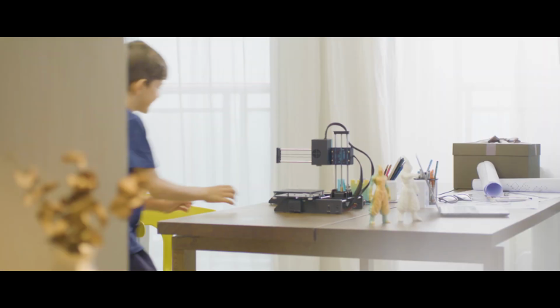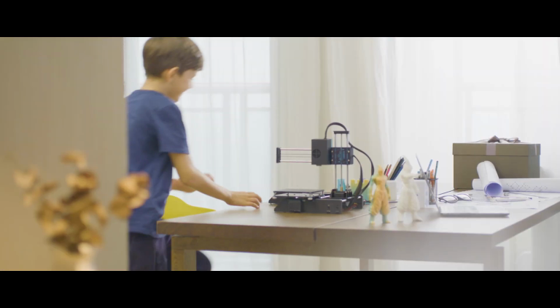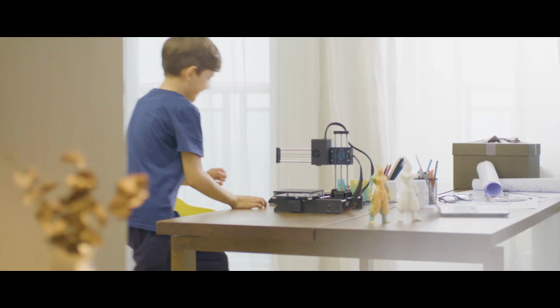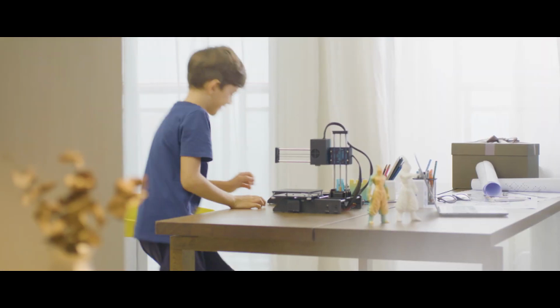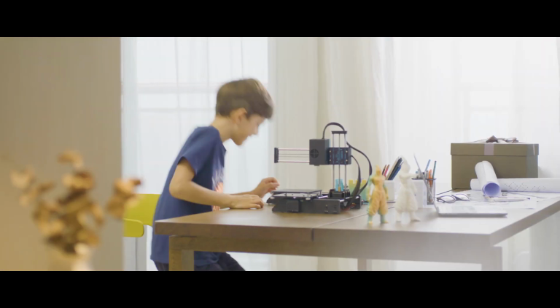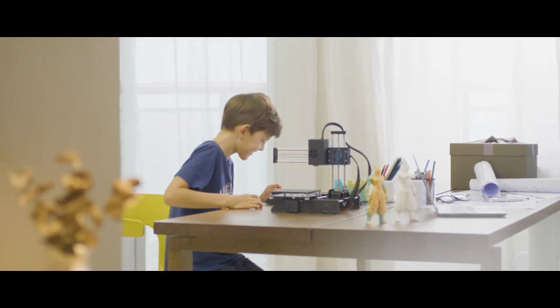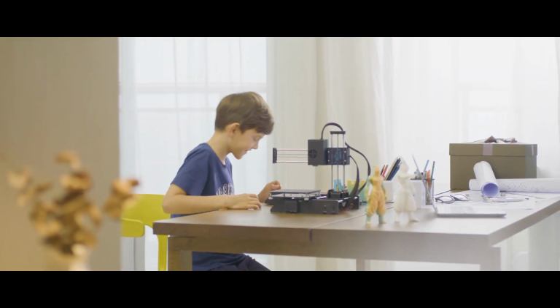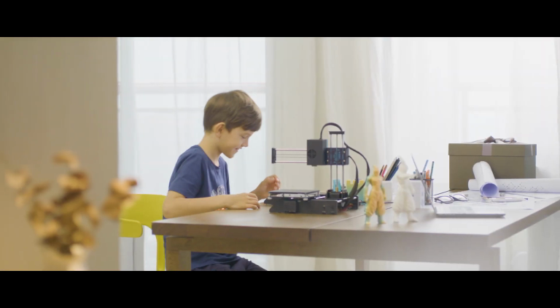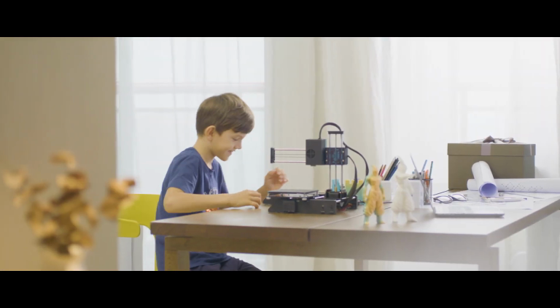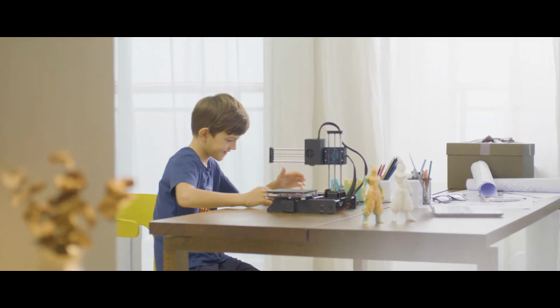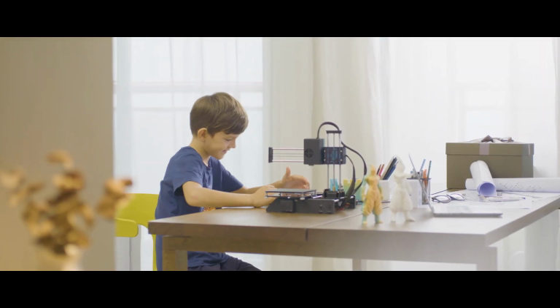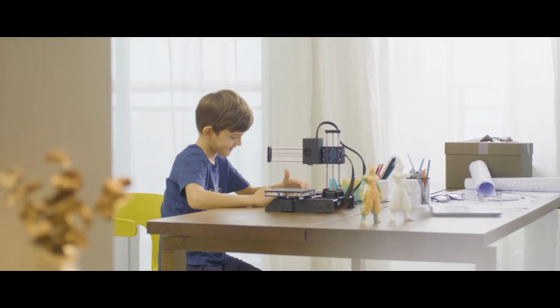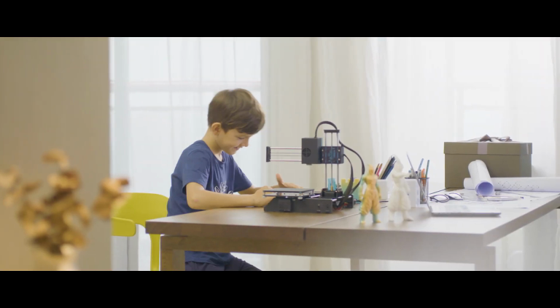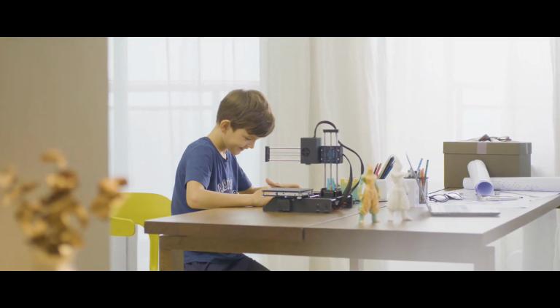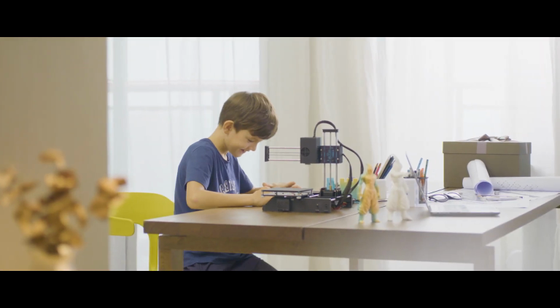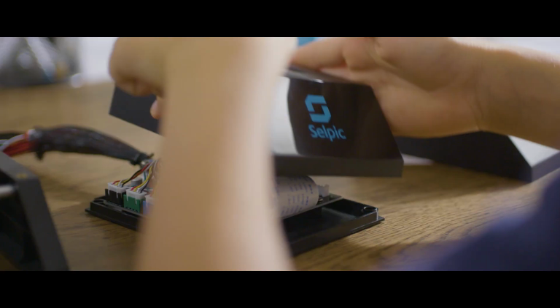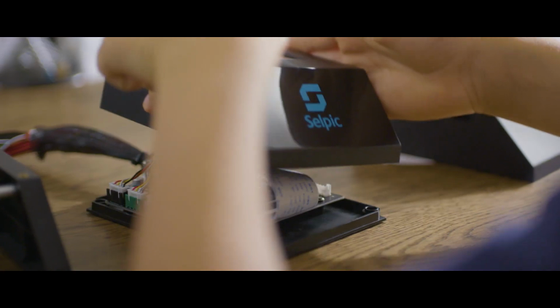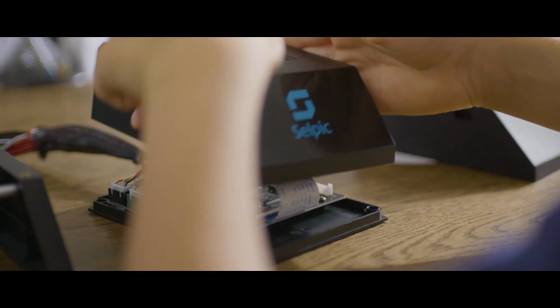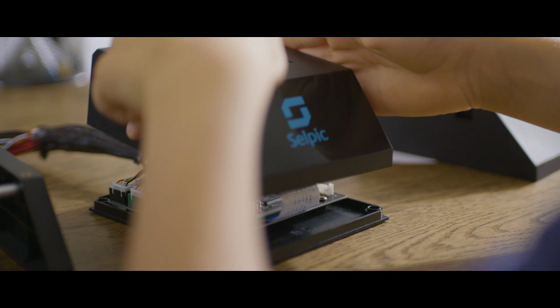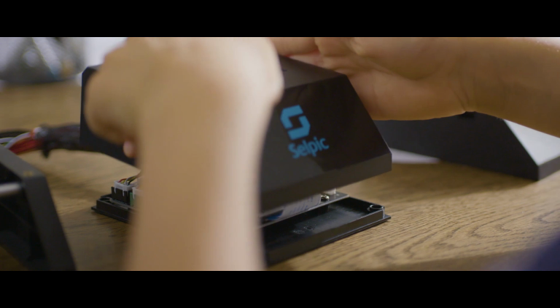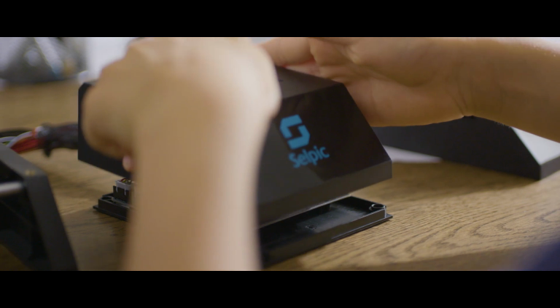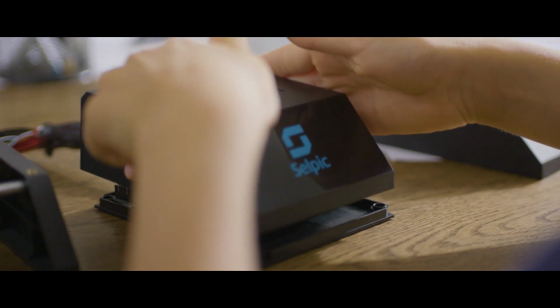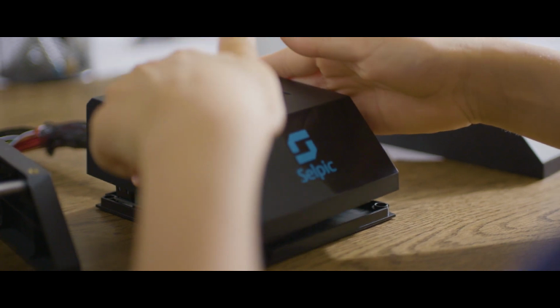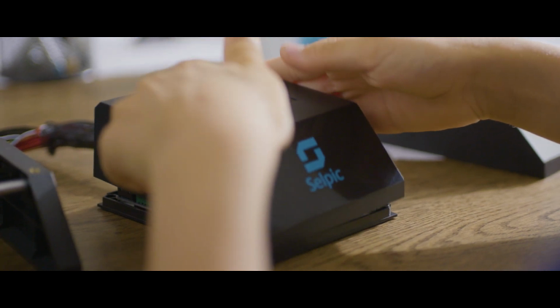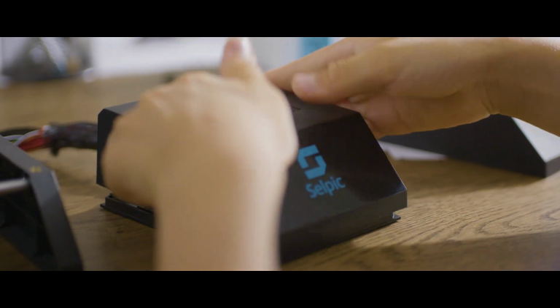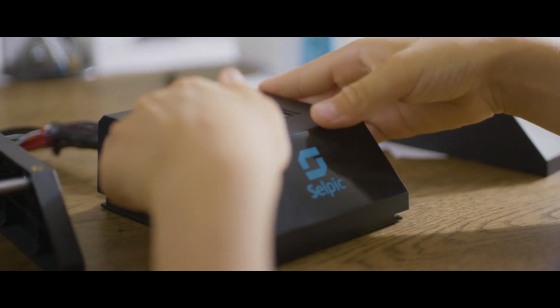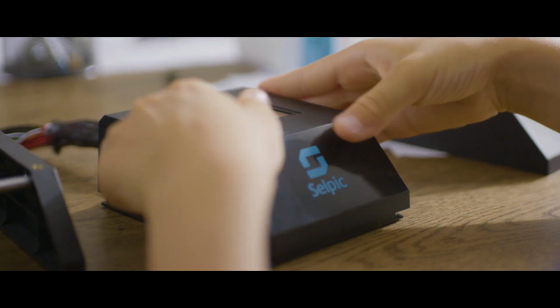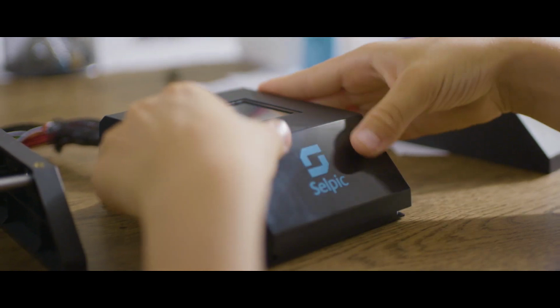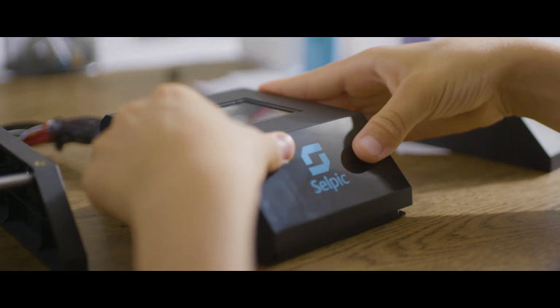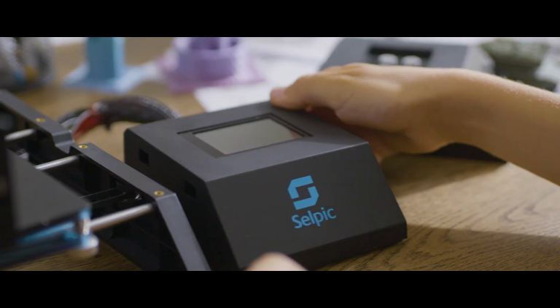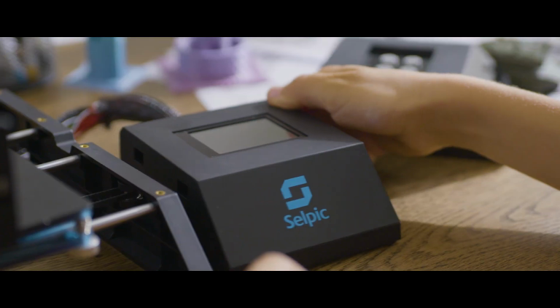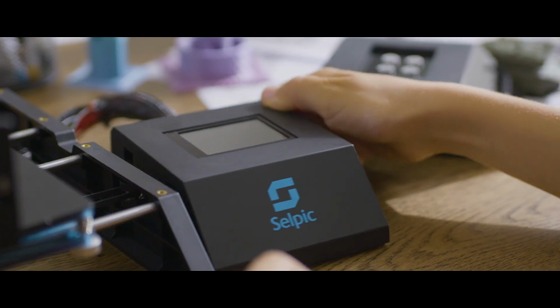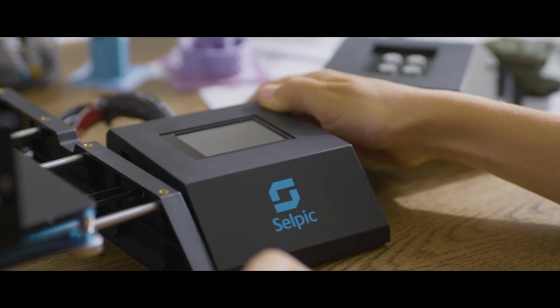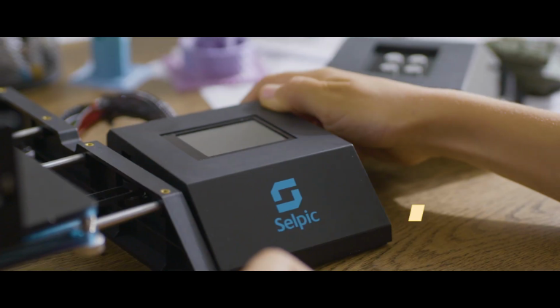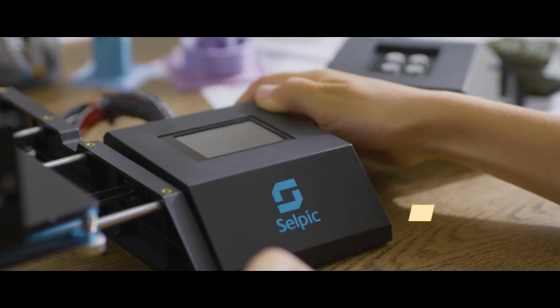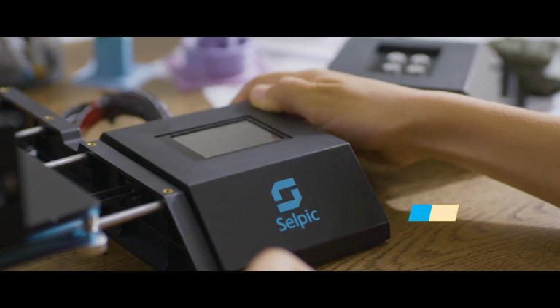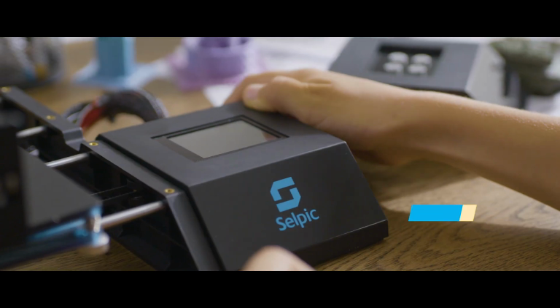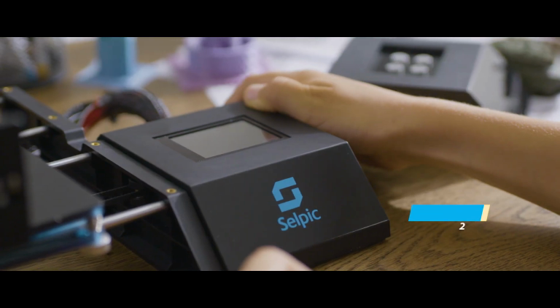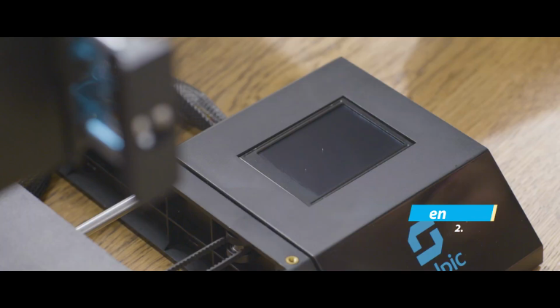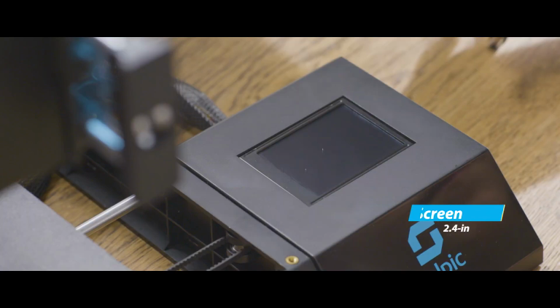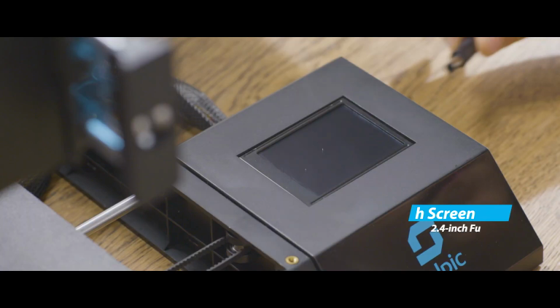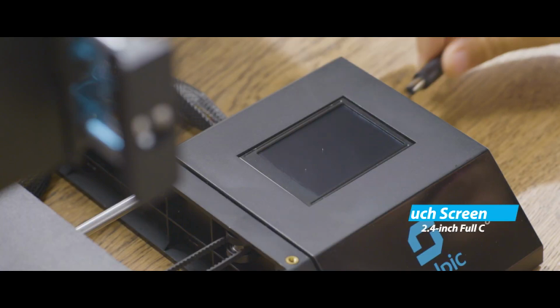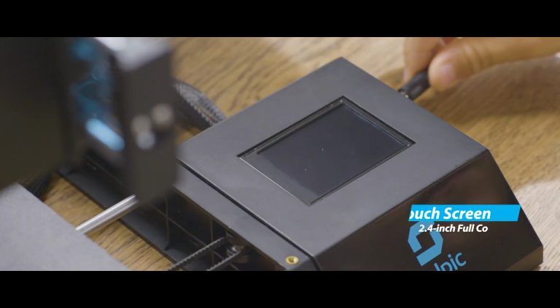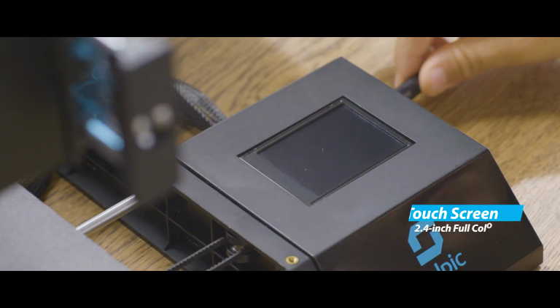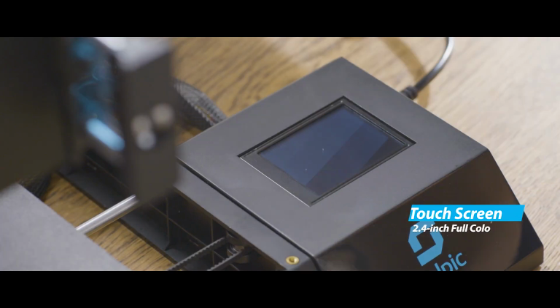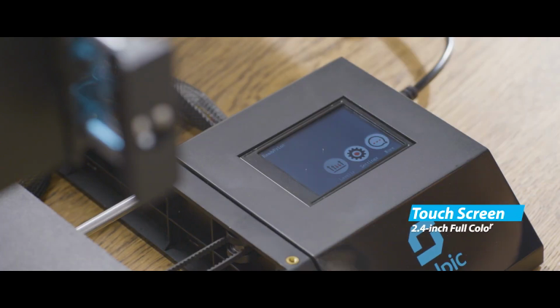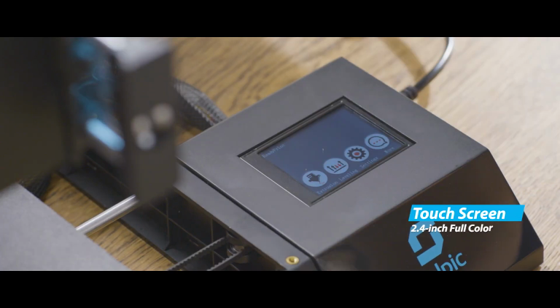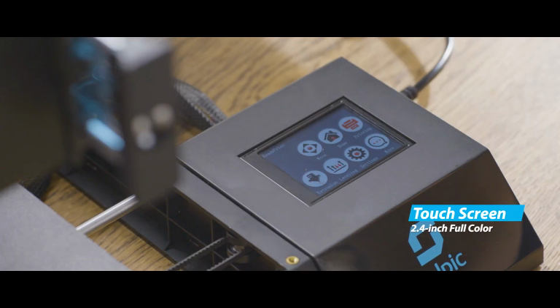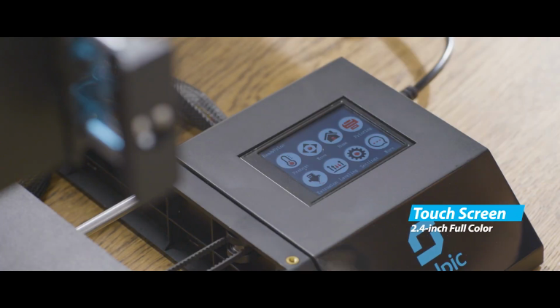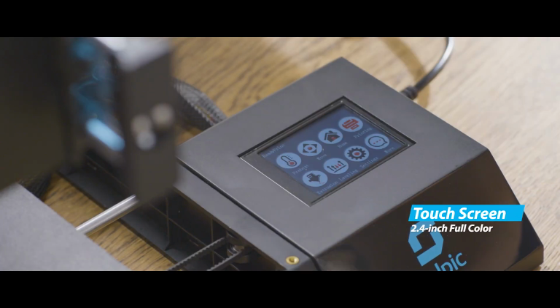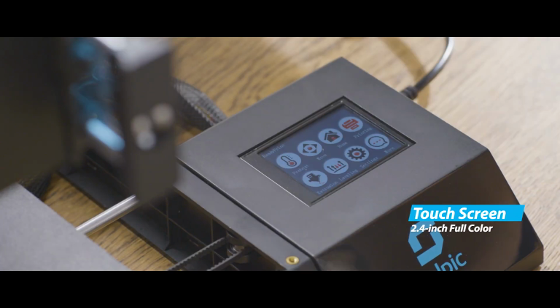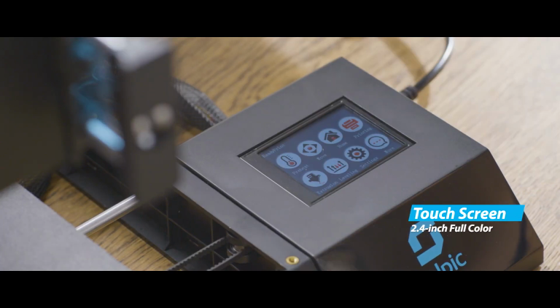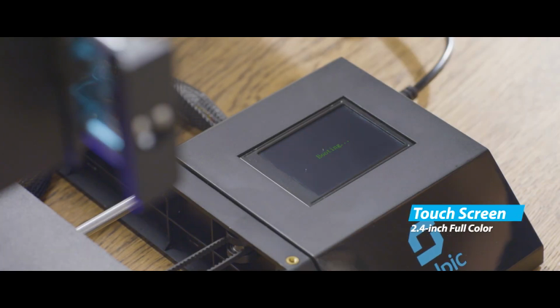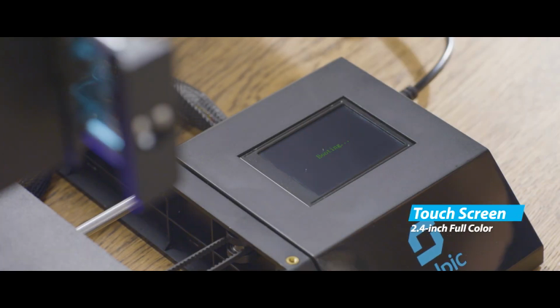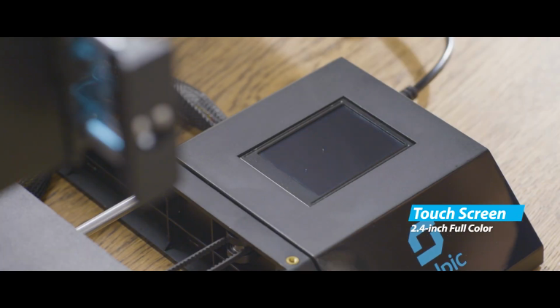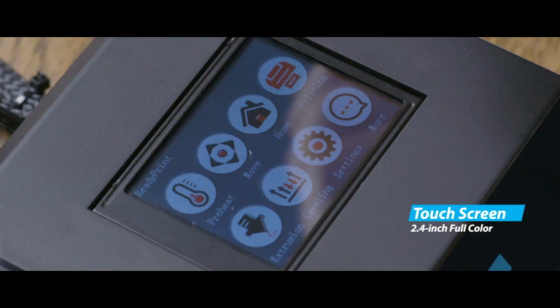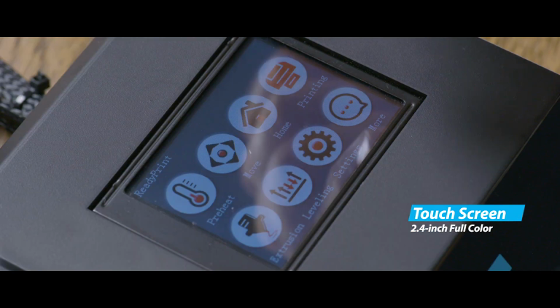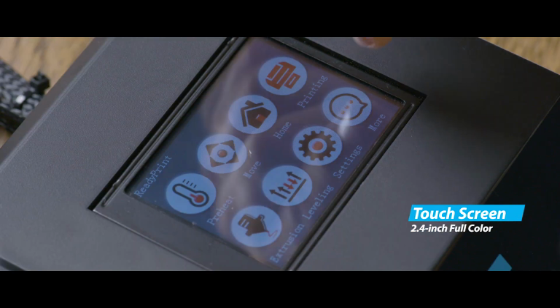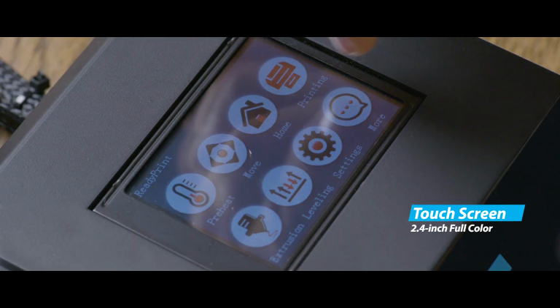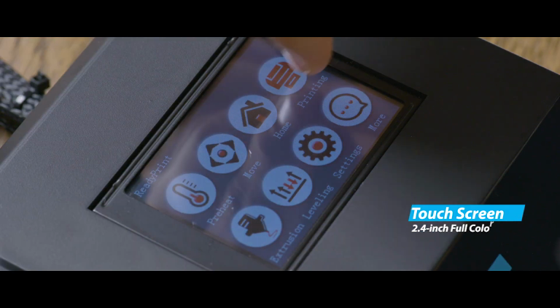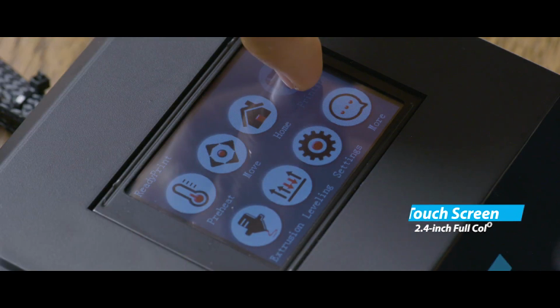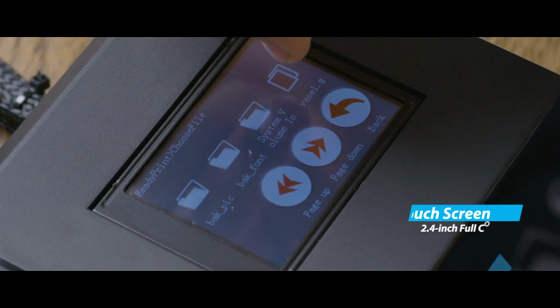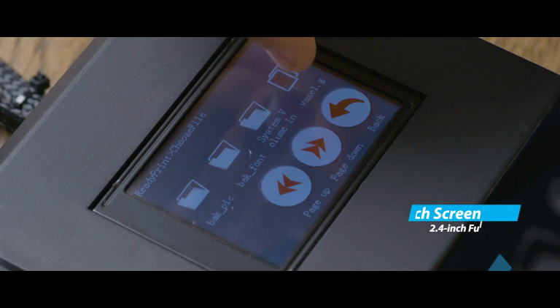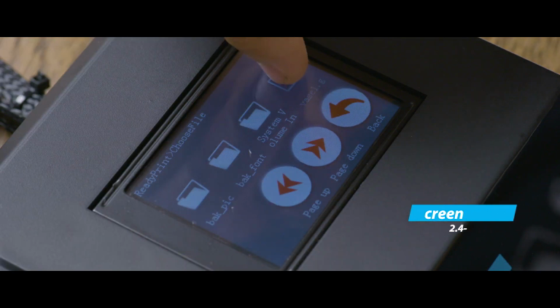Through the touch screen, even kids can operate Star A, and DIYers can test their novel ideas.